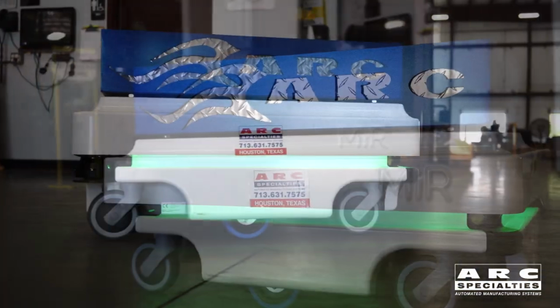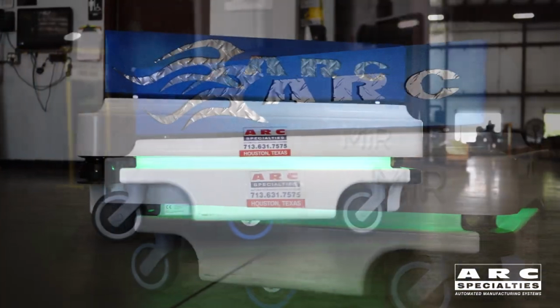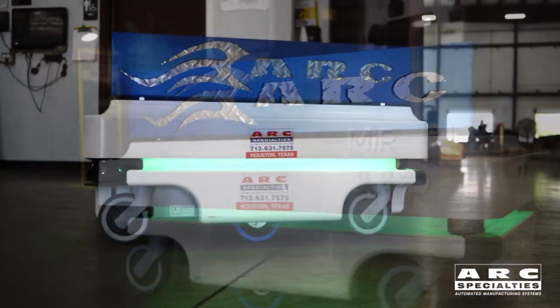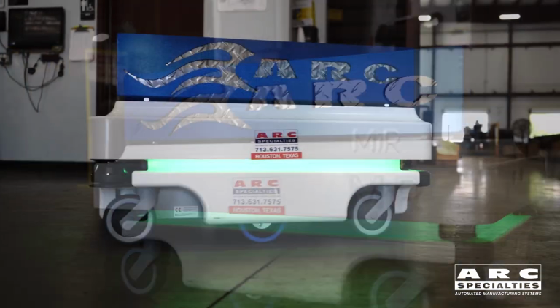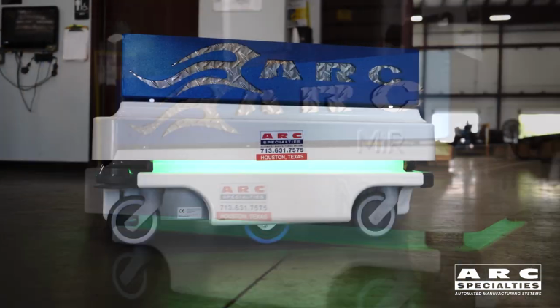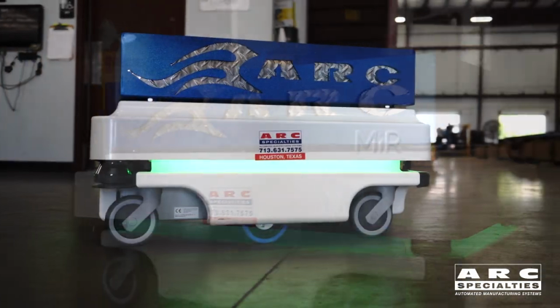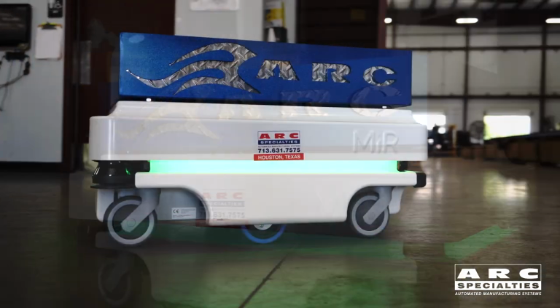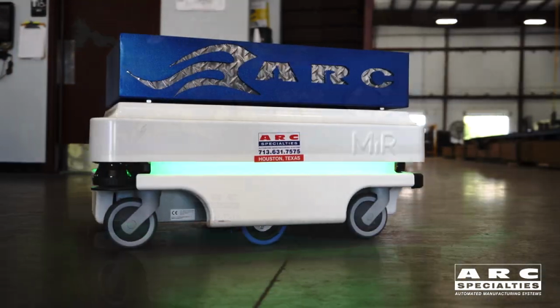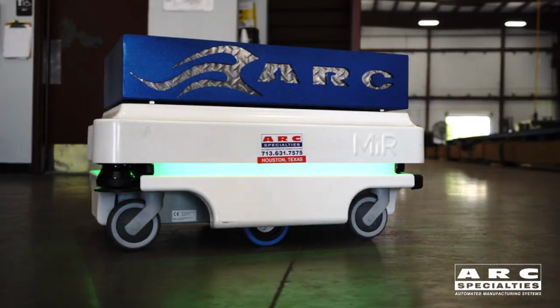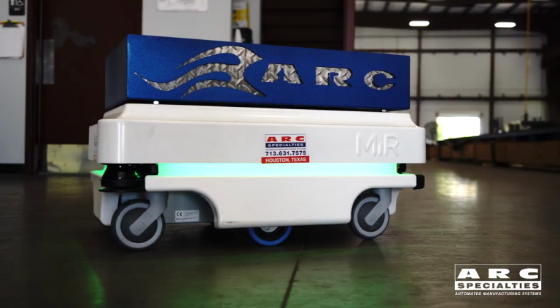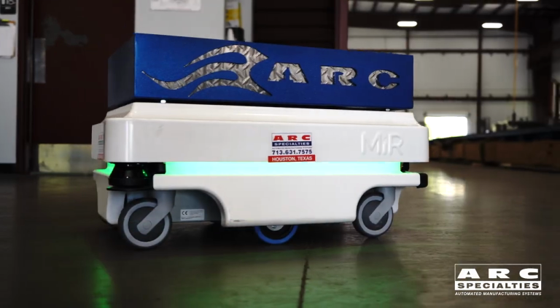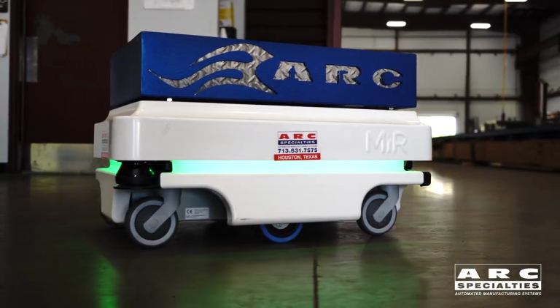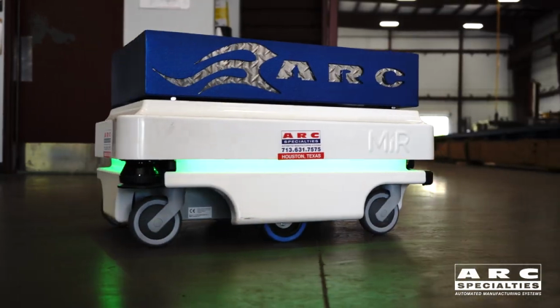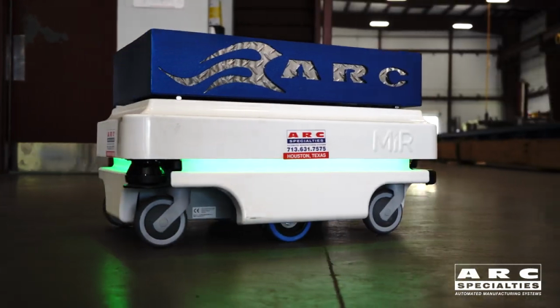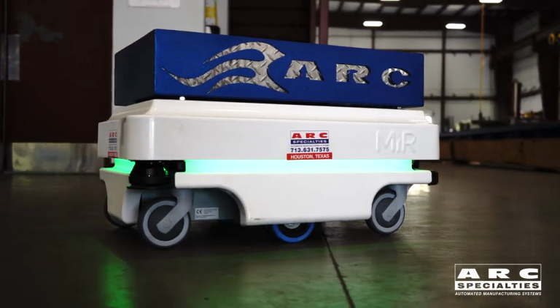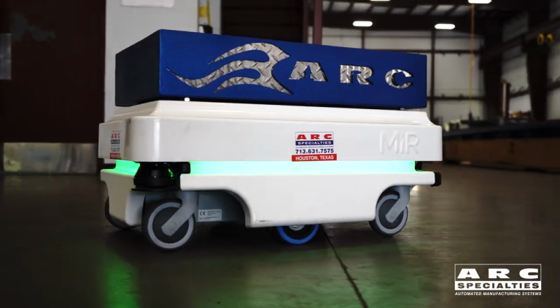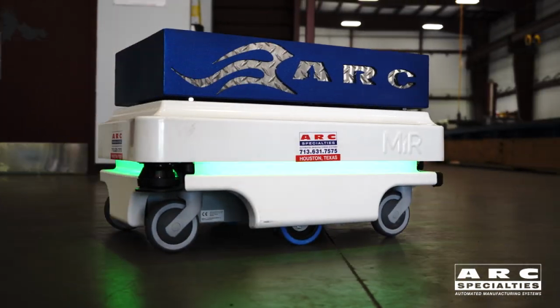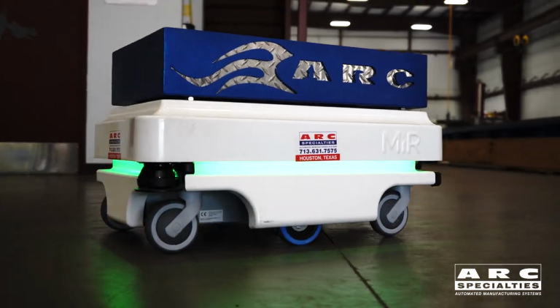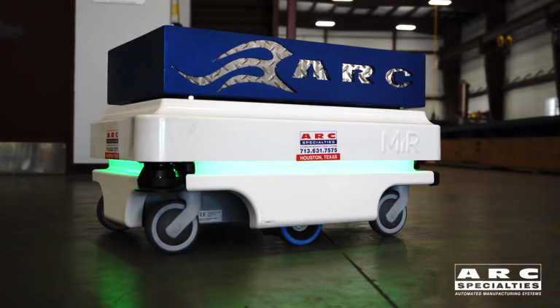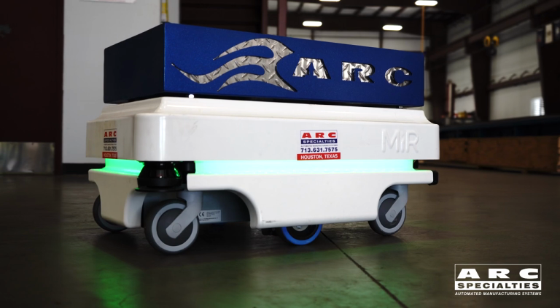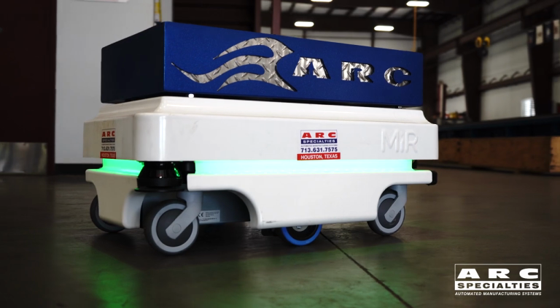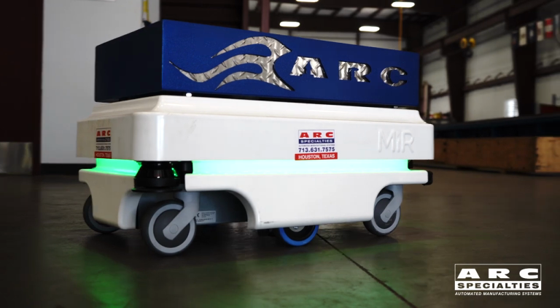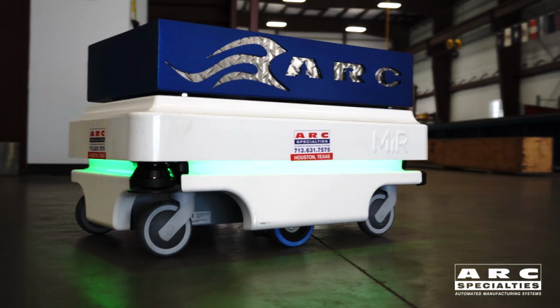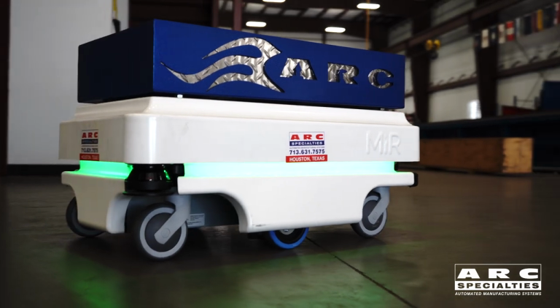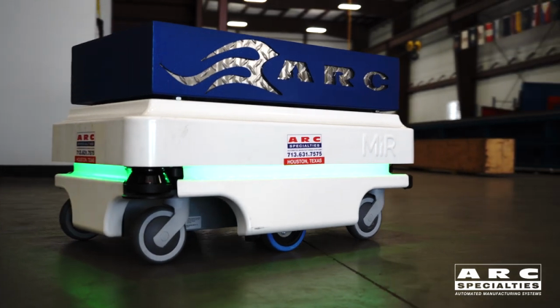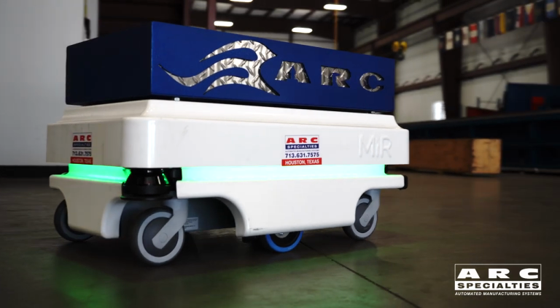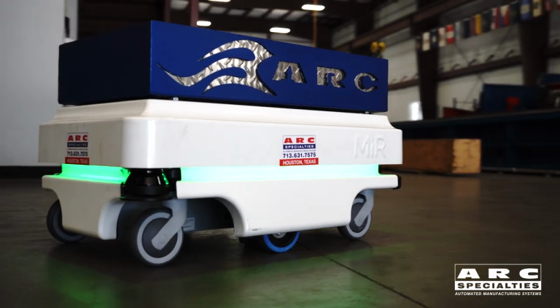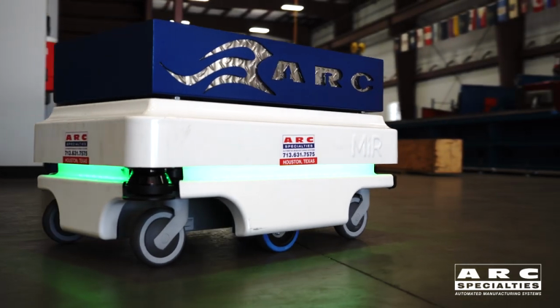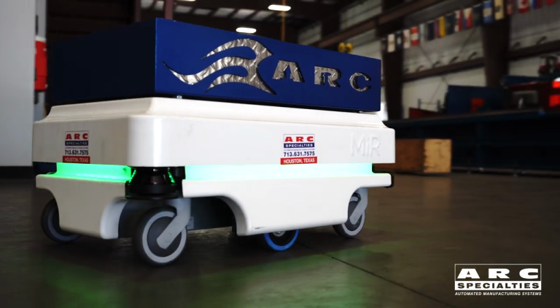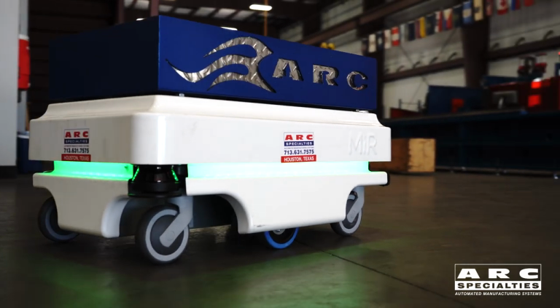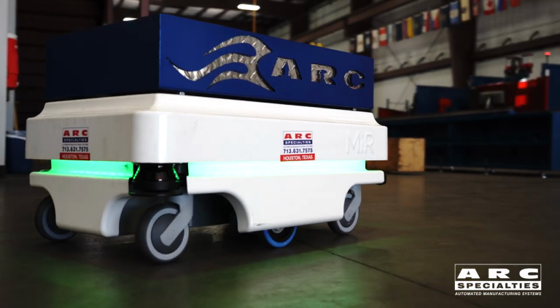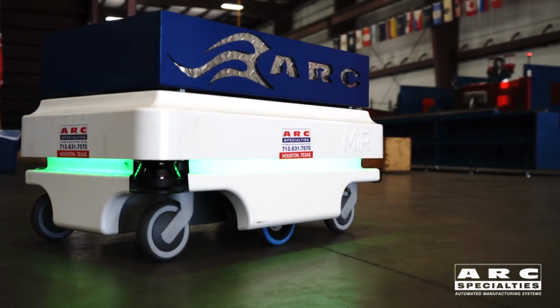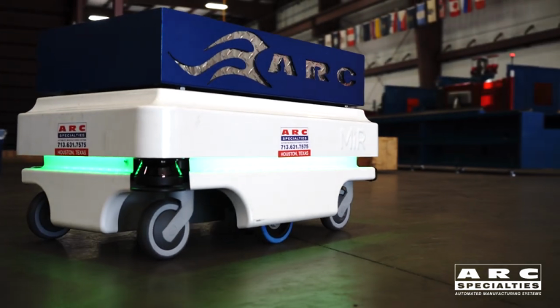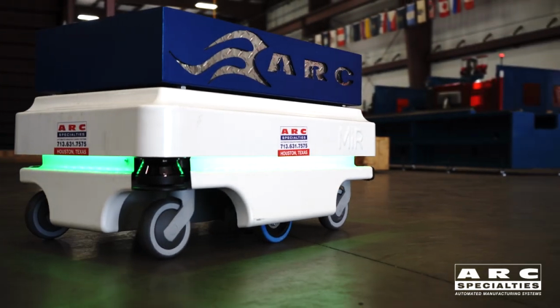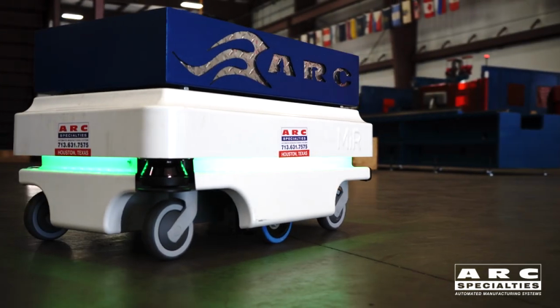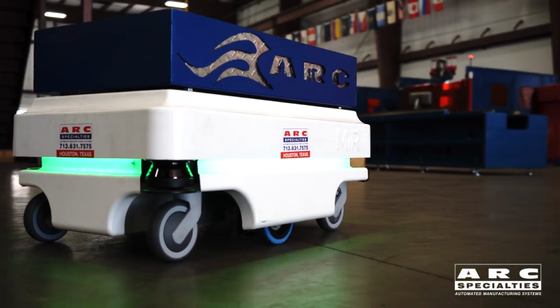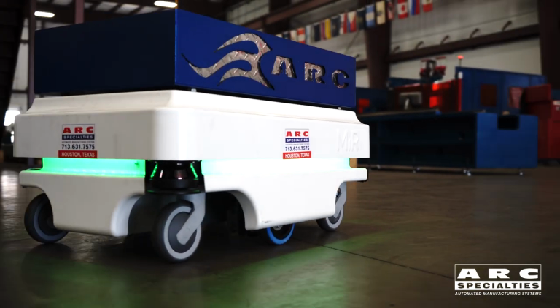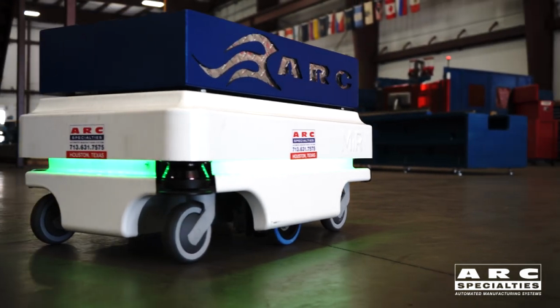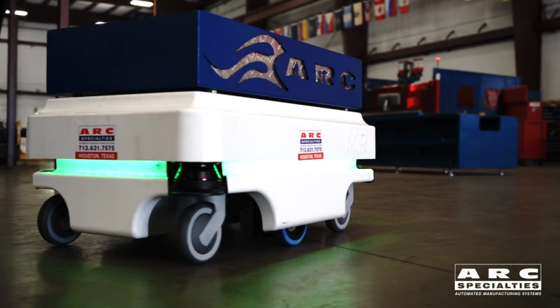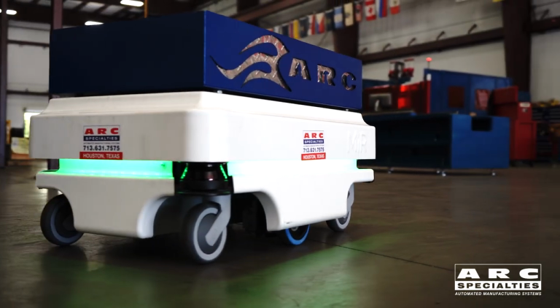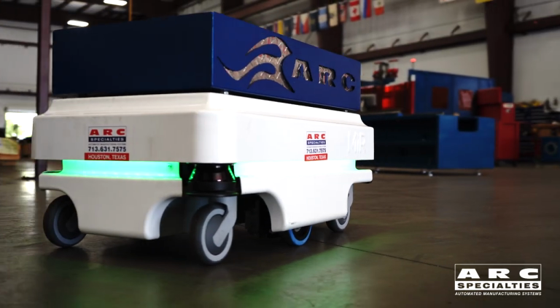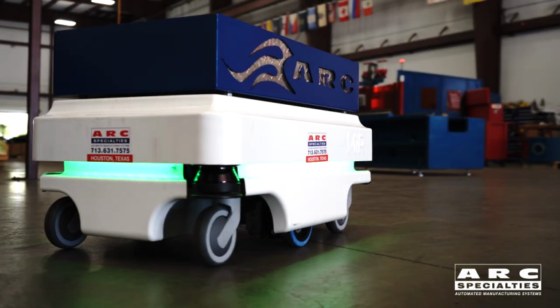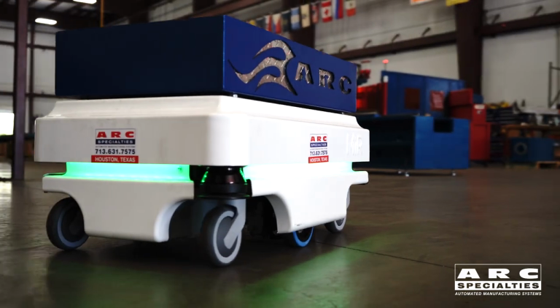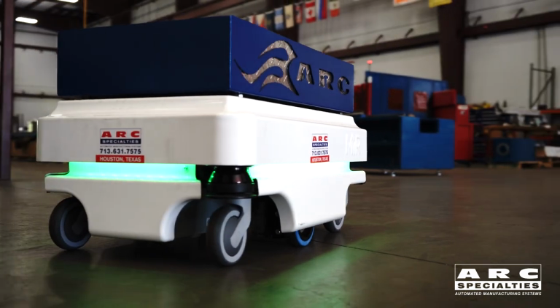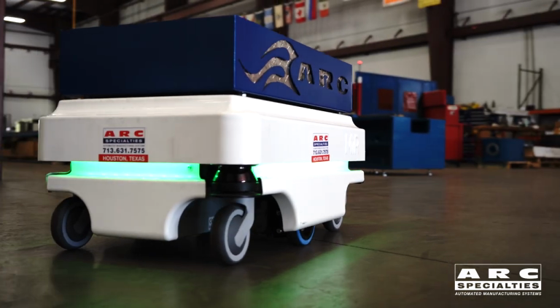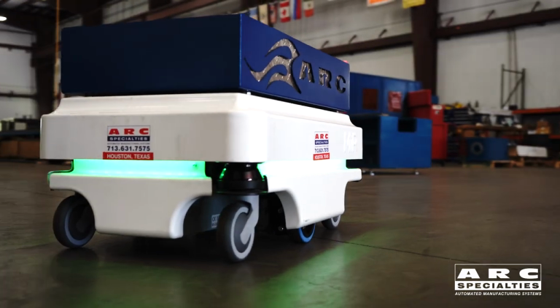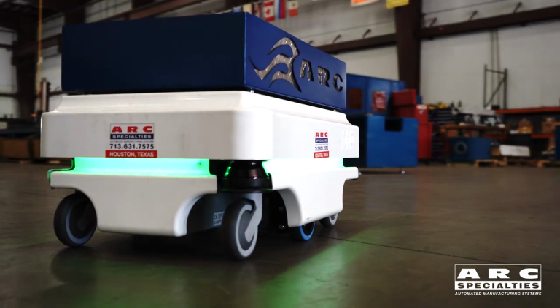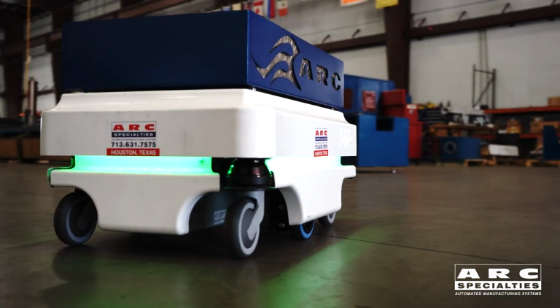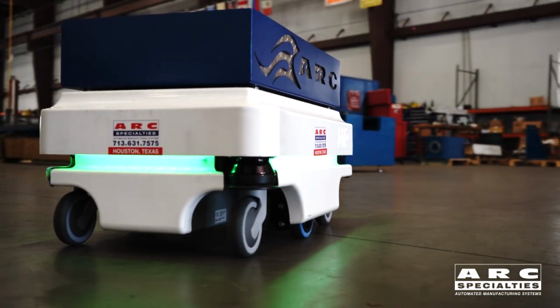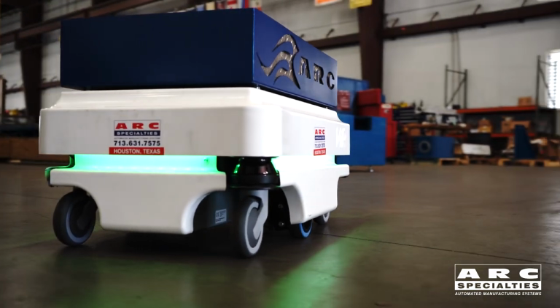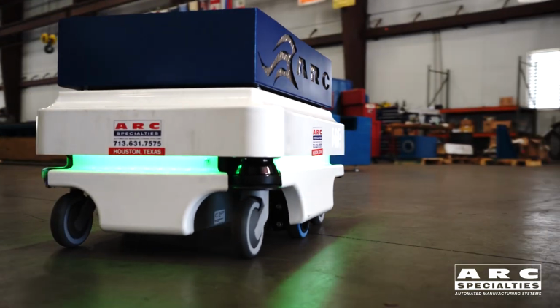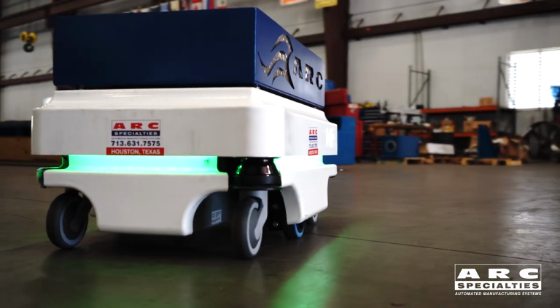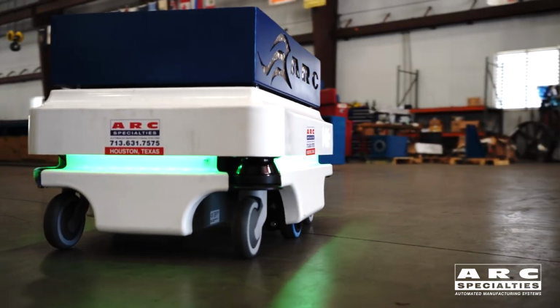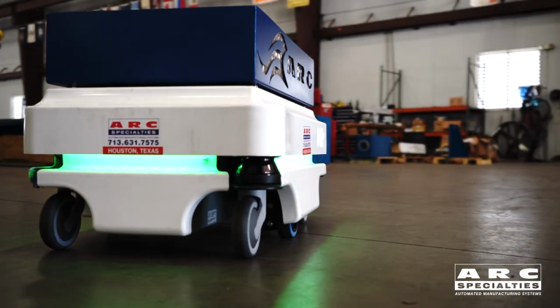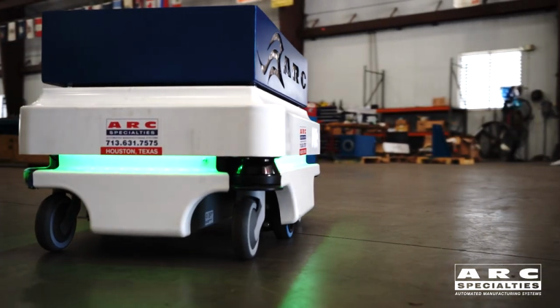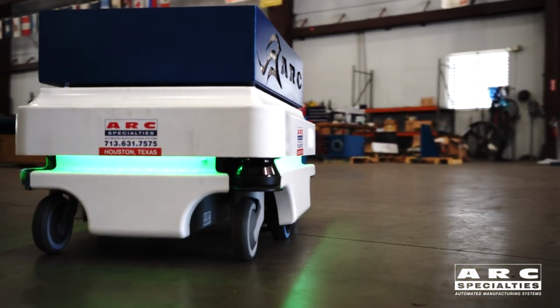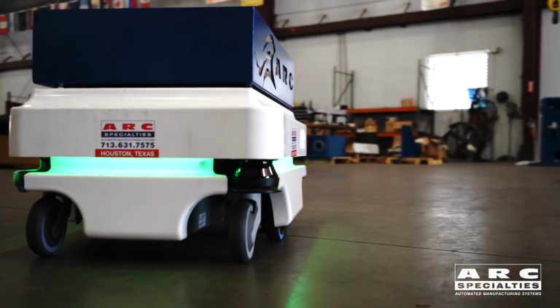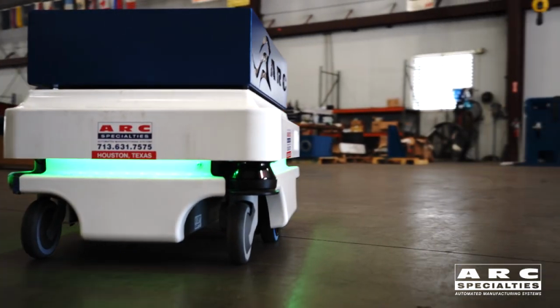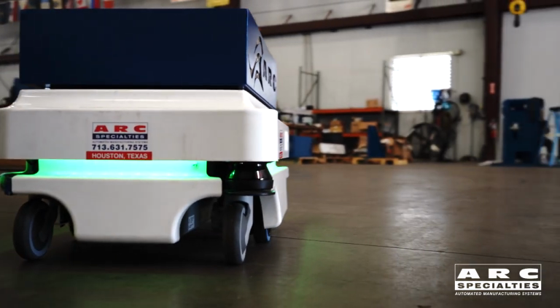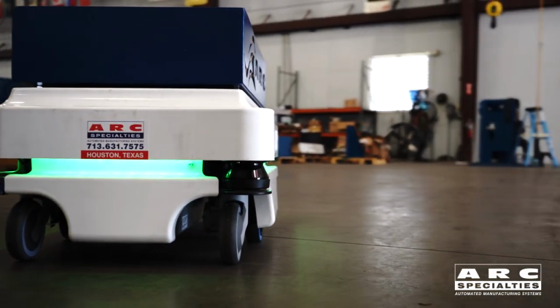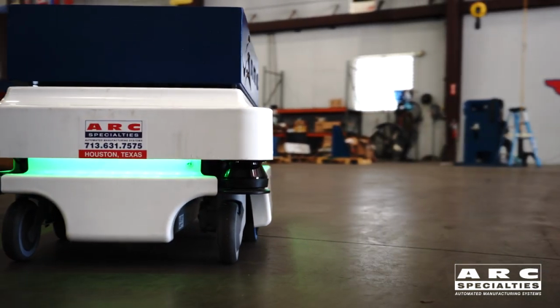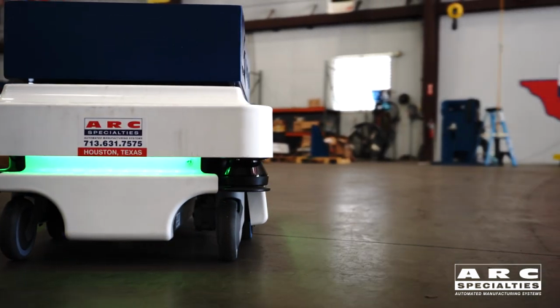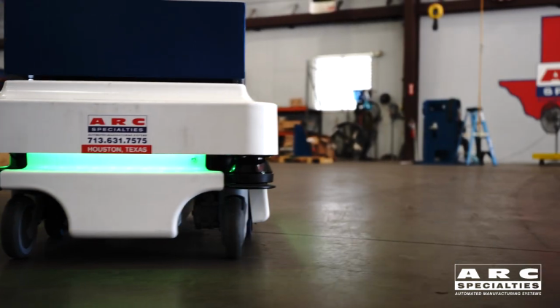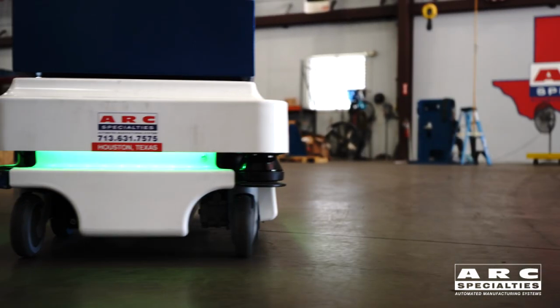Brent actually used to work here in another life — worst mistake he's ever made, I mean quitting, right Brent? That's right Dan, thanks for having me.